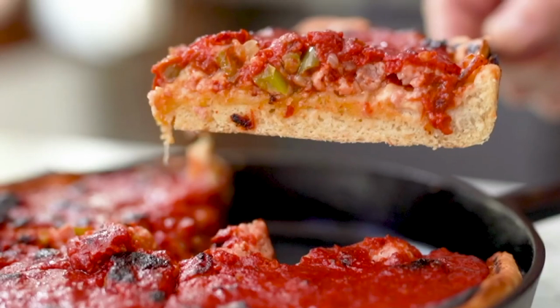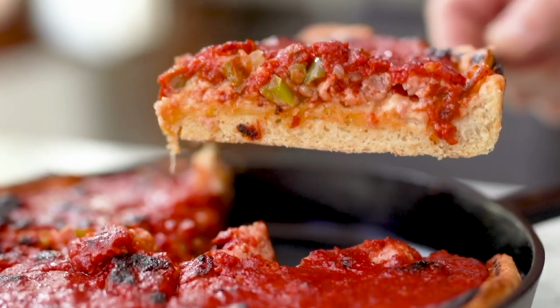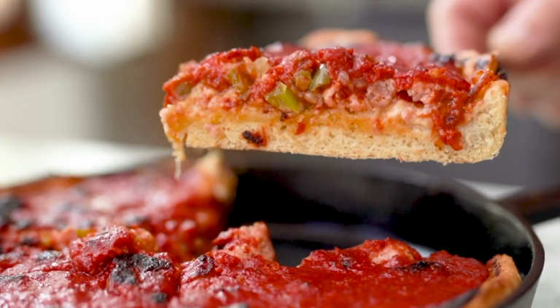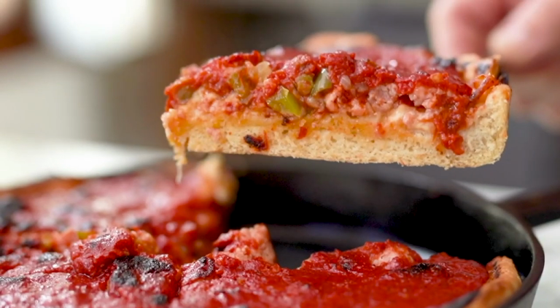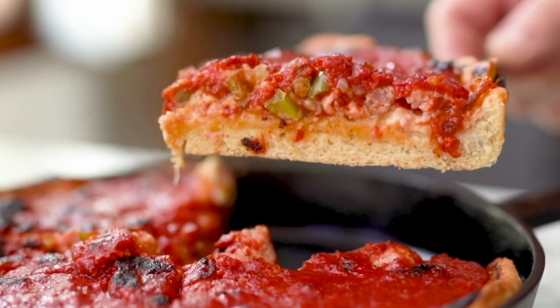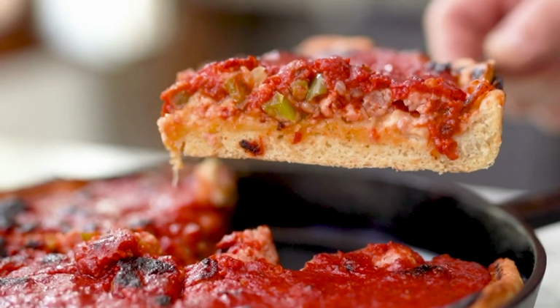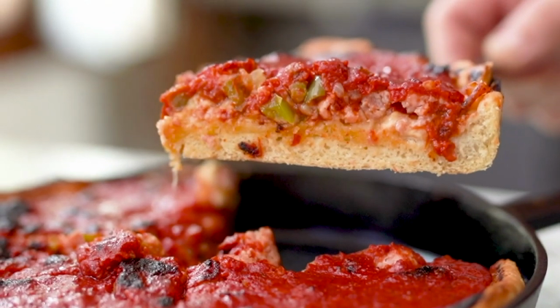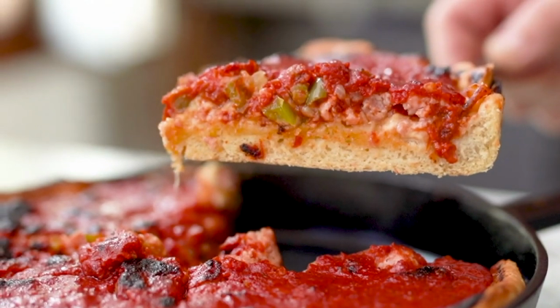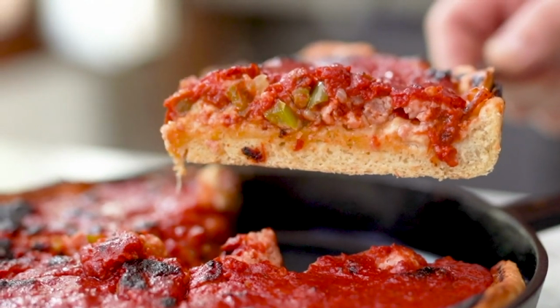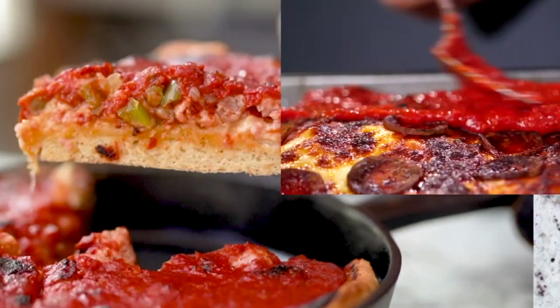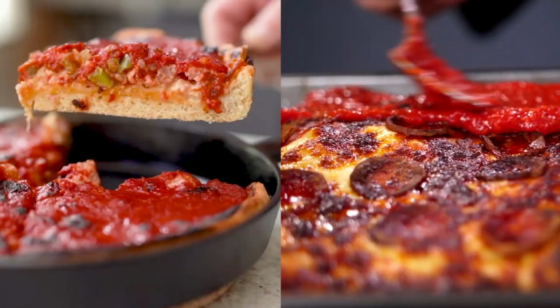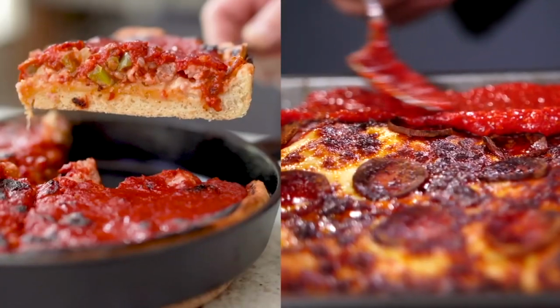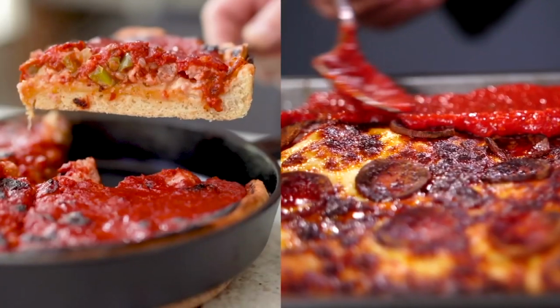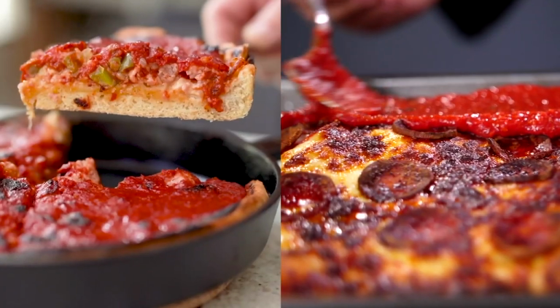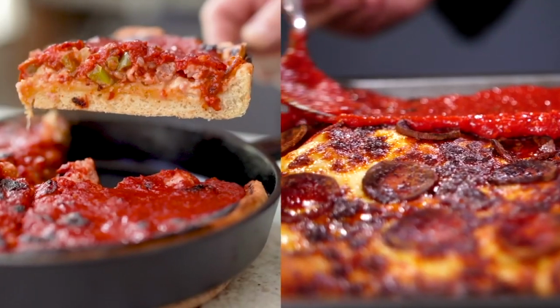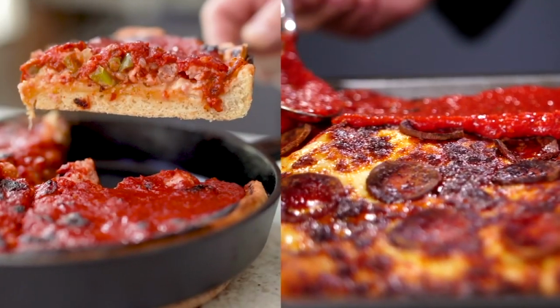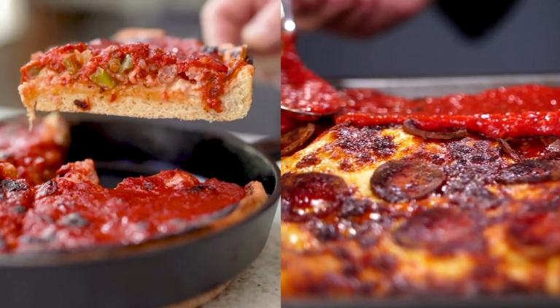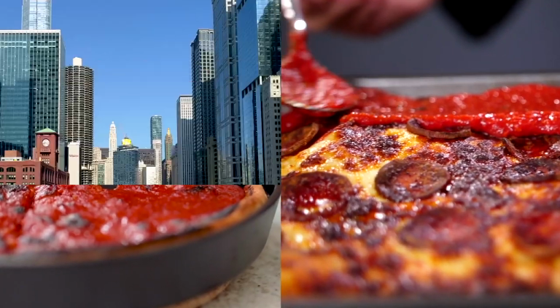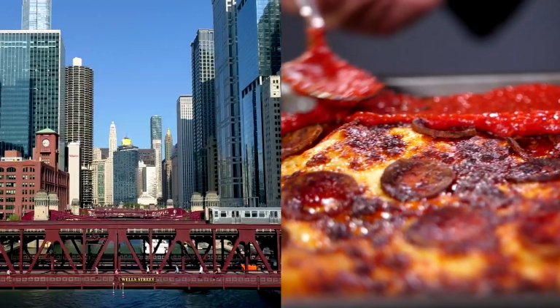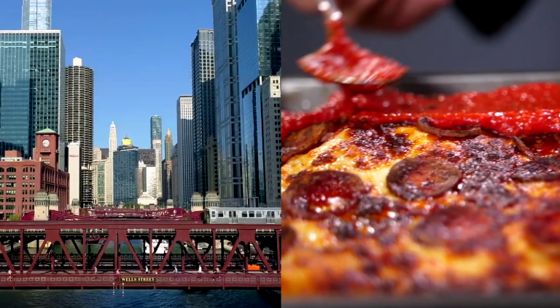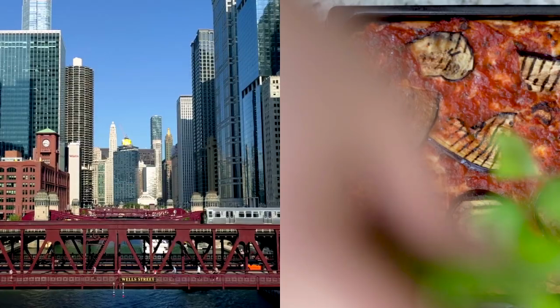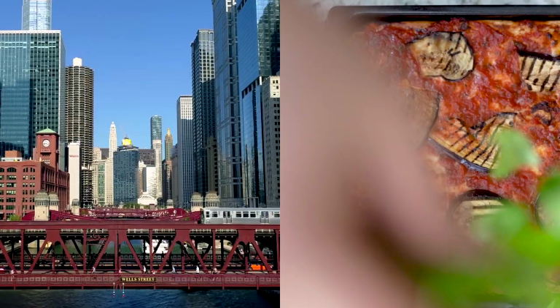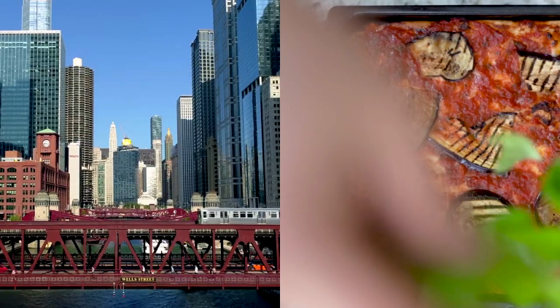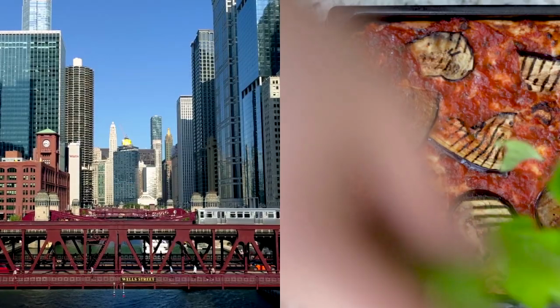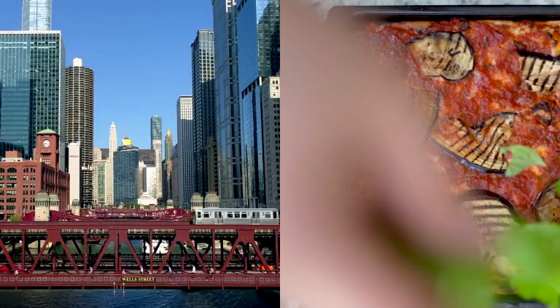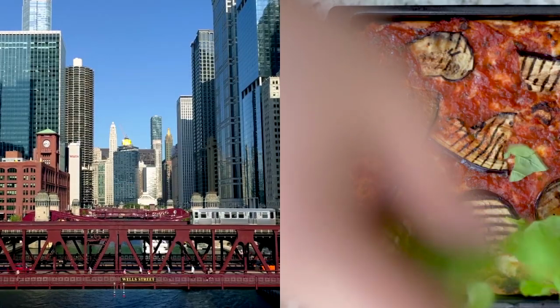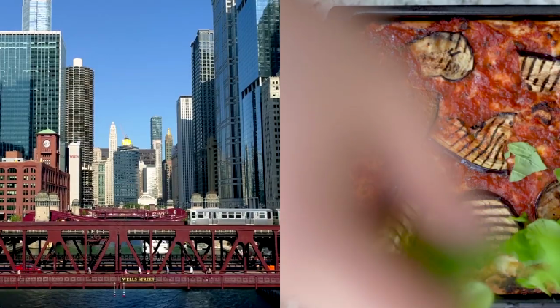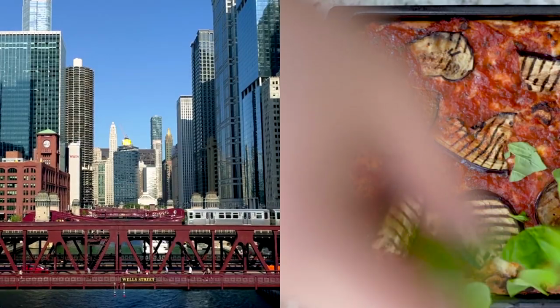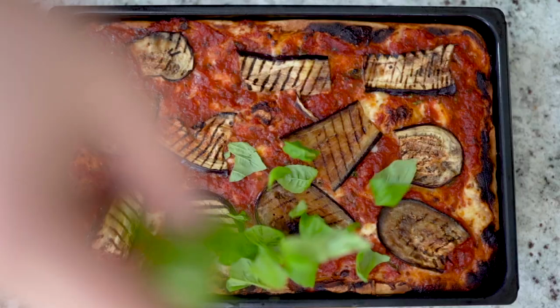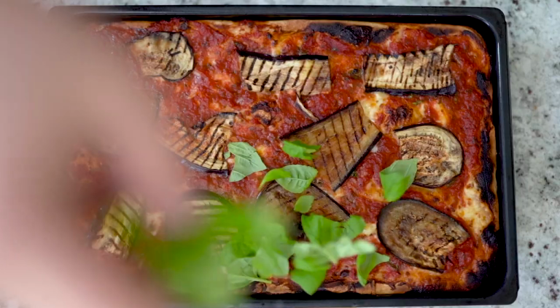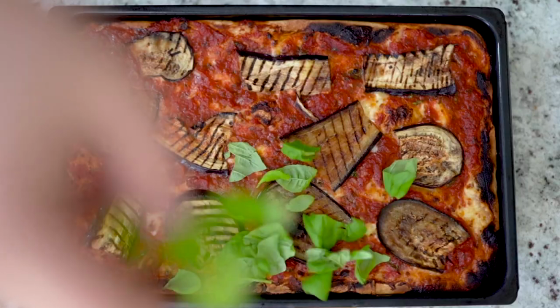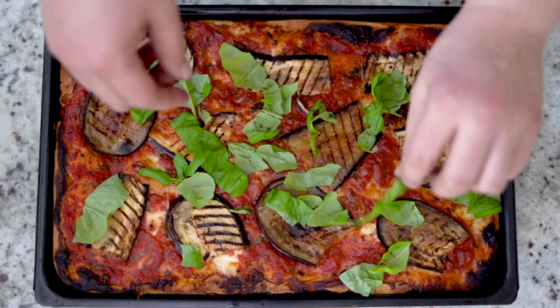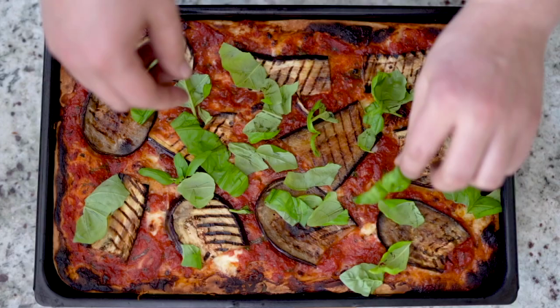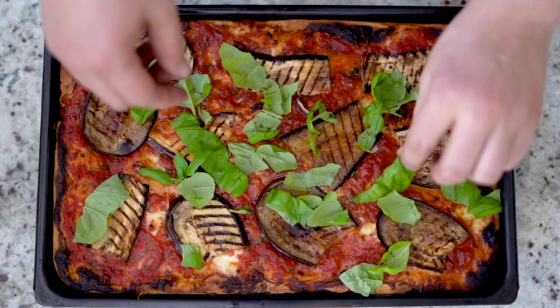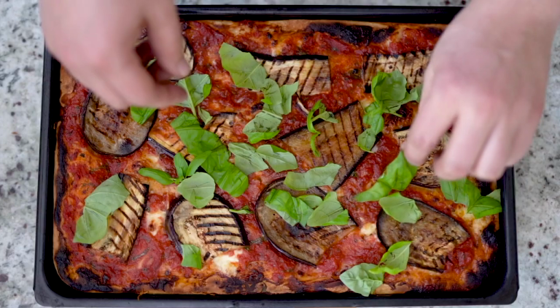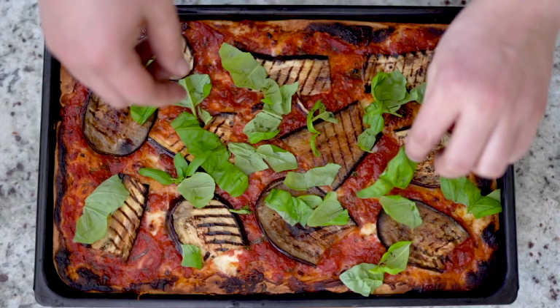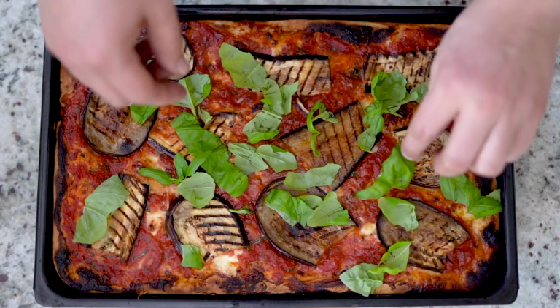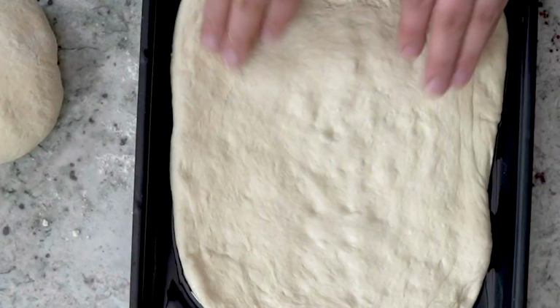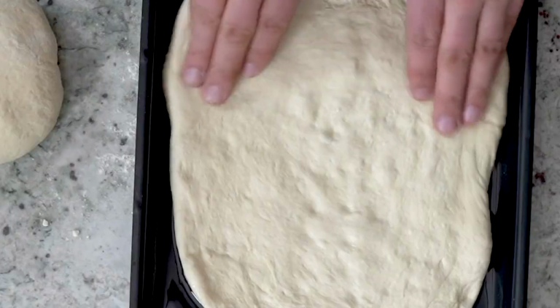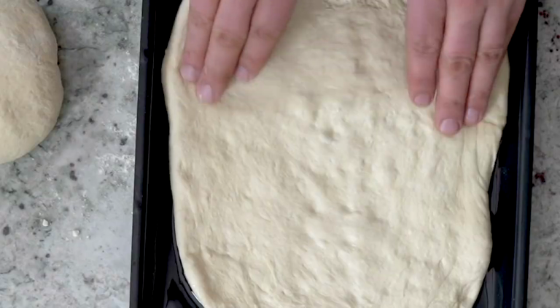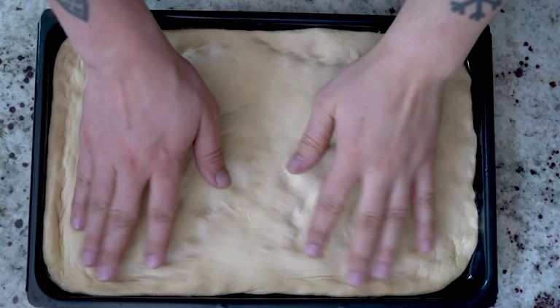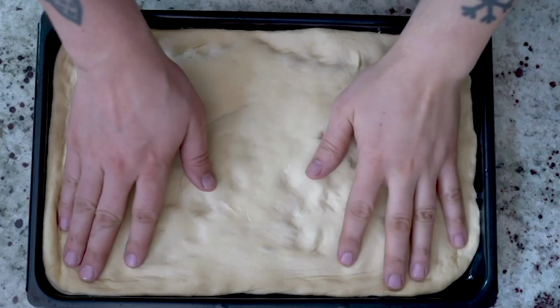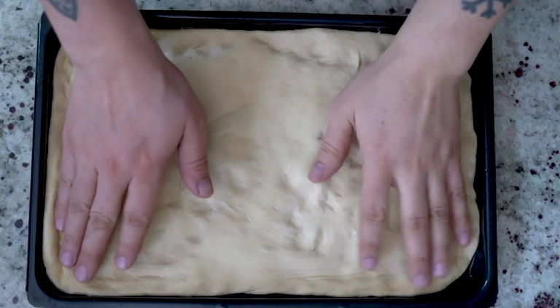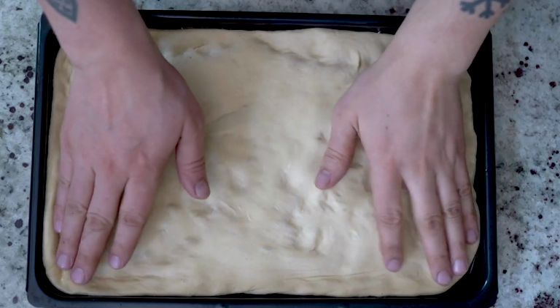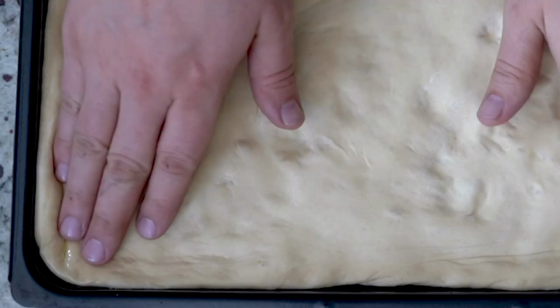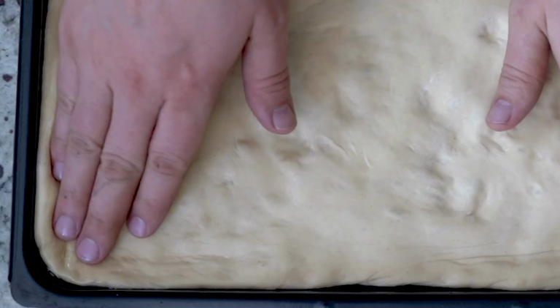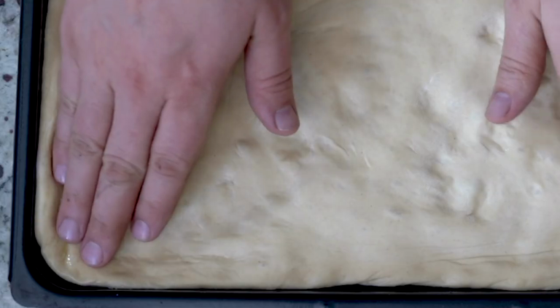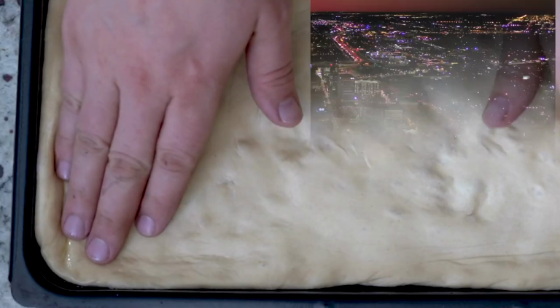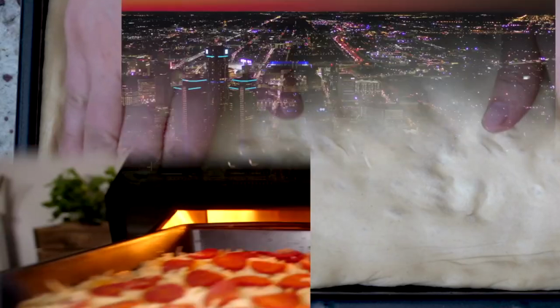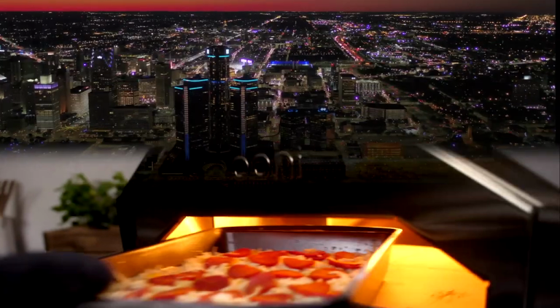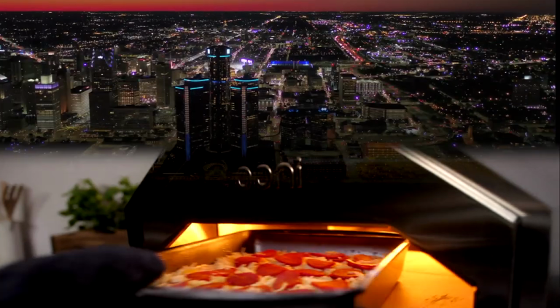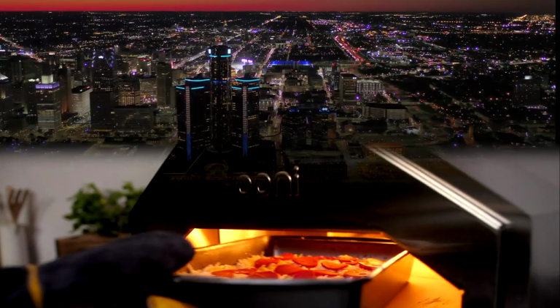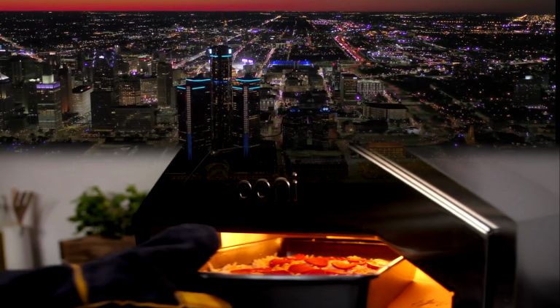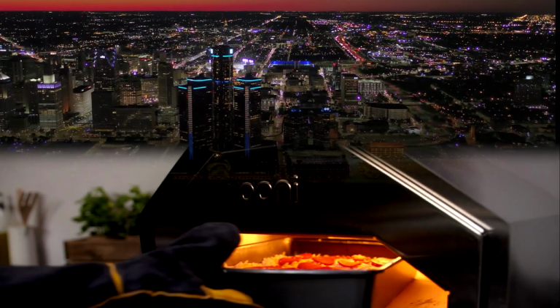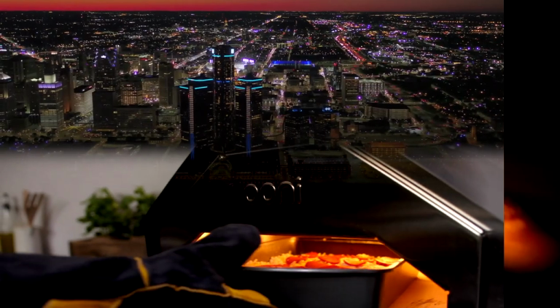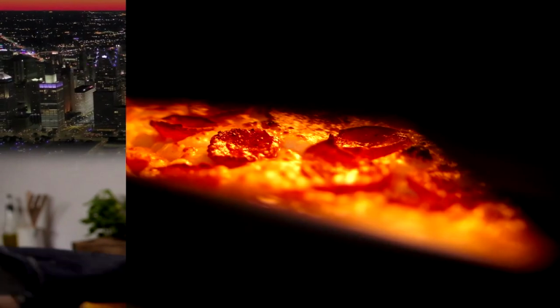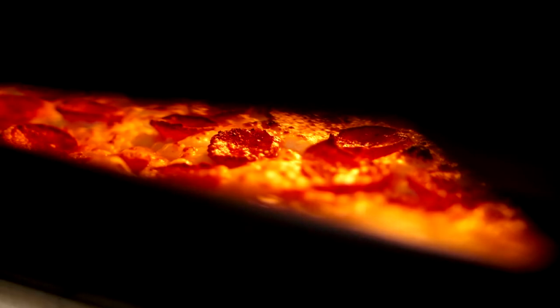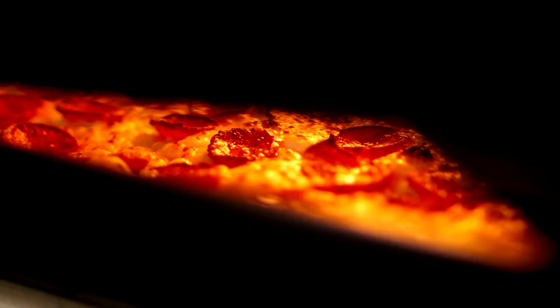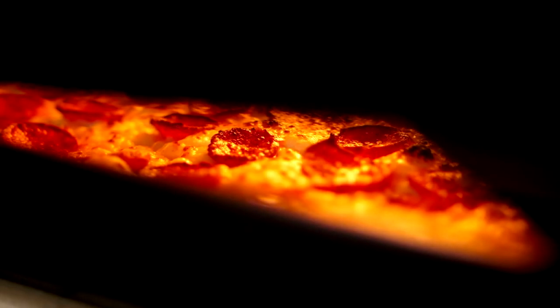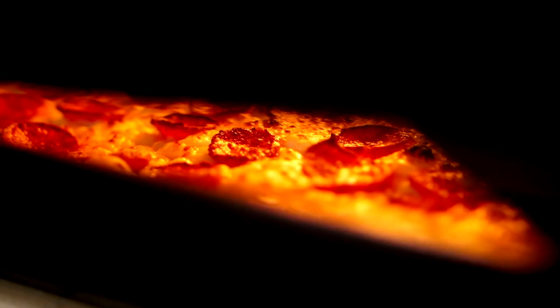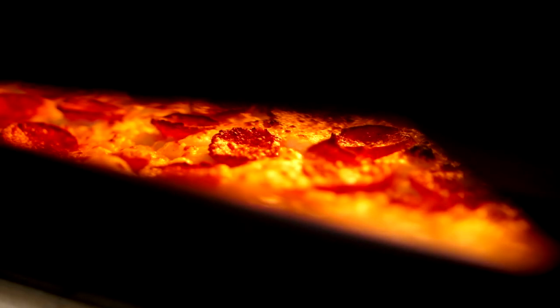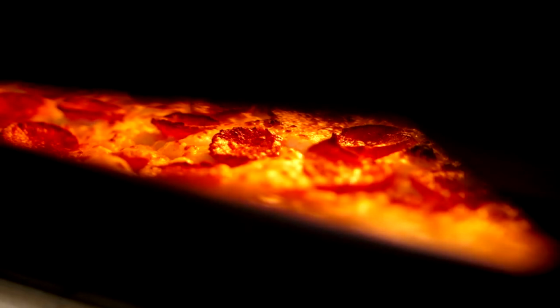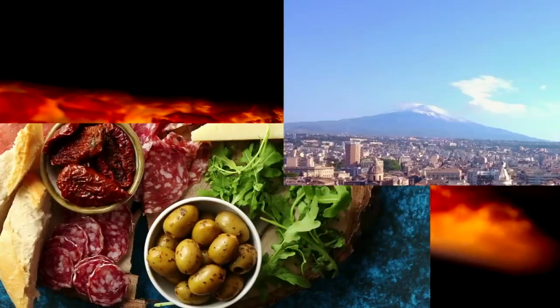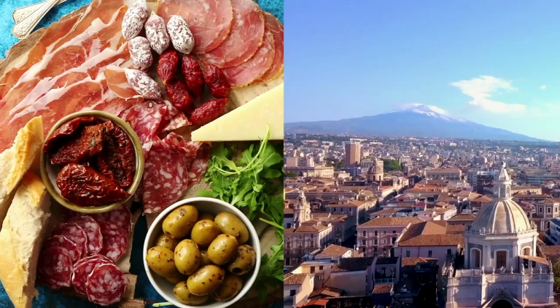That's how you cook deep dish pizza and uni-pizzas. Beautifully unified, Detroit-style pizza. Slice and serve hot.